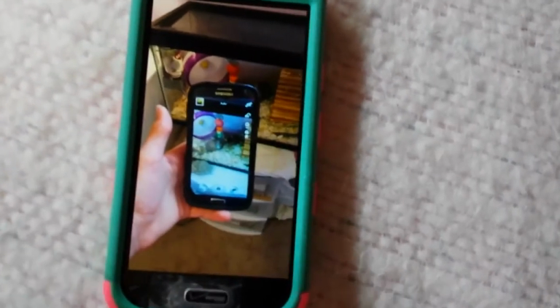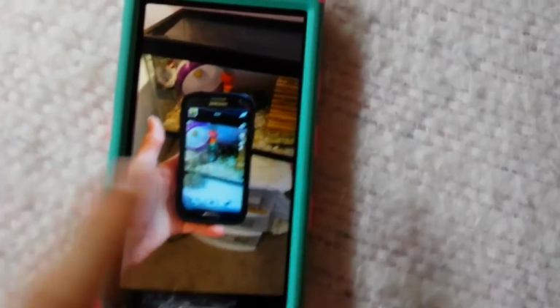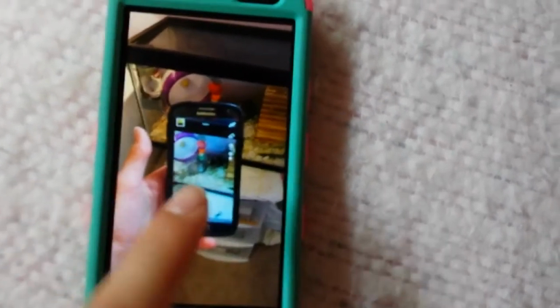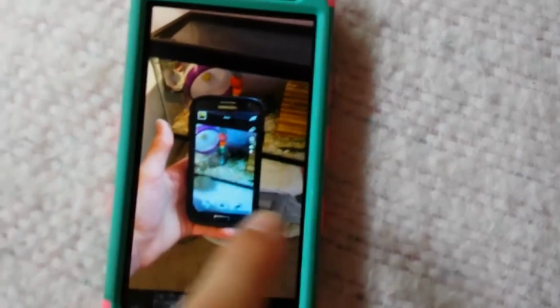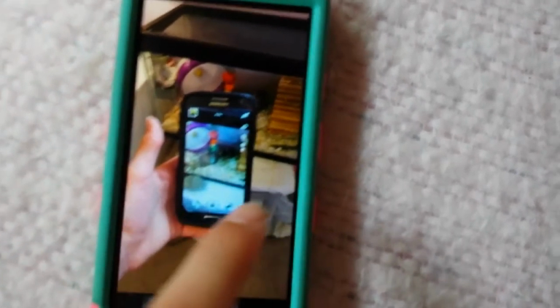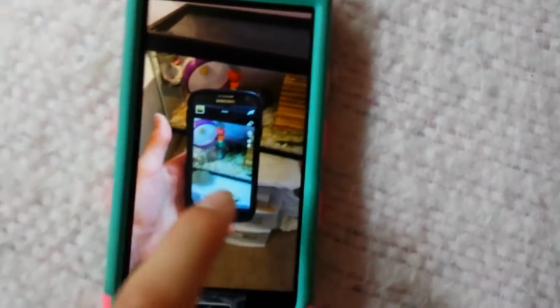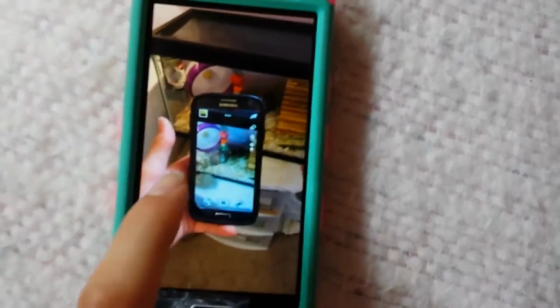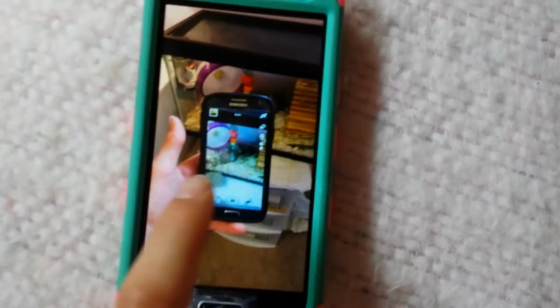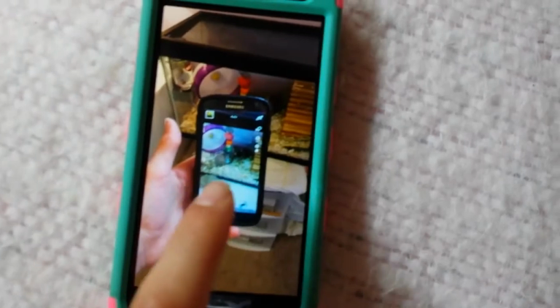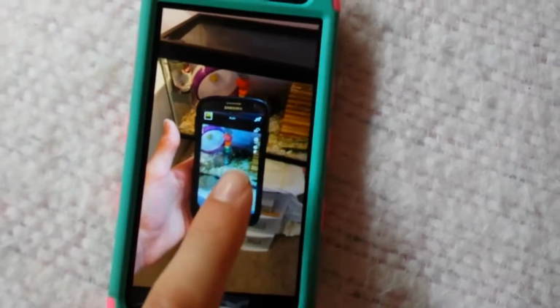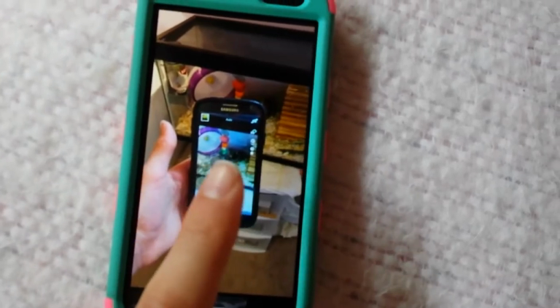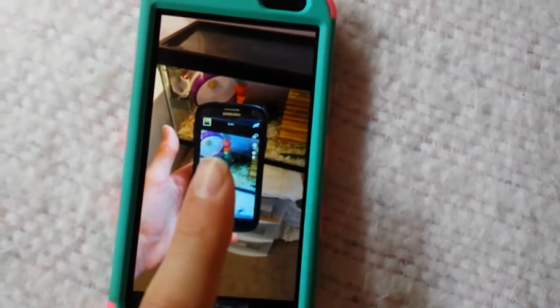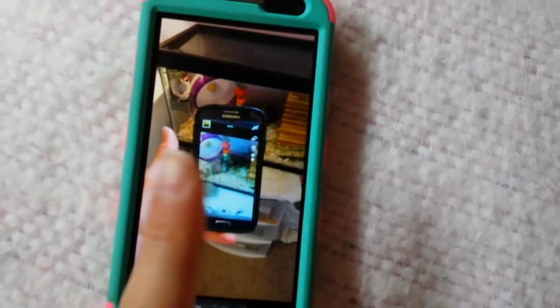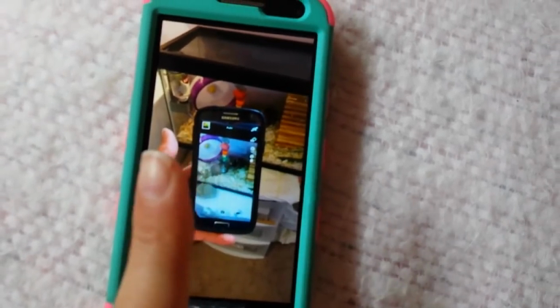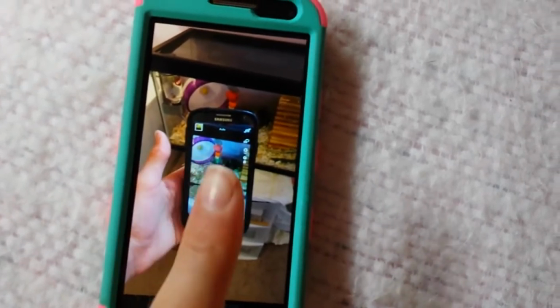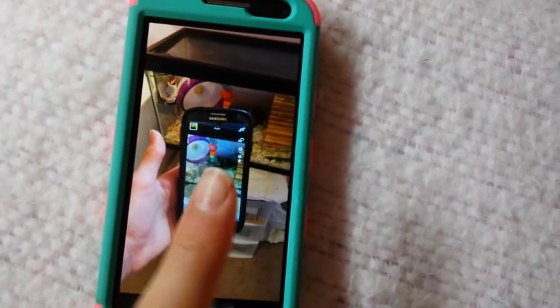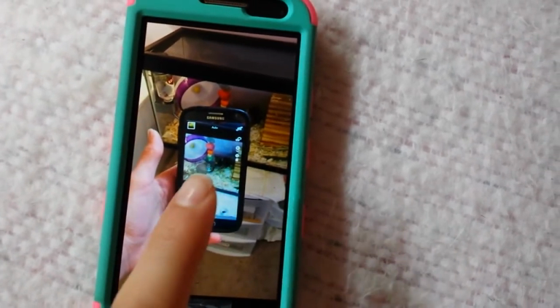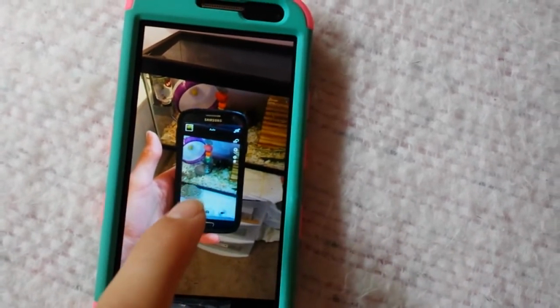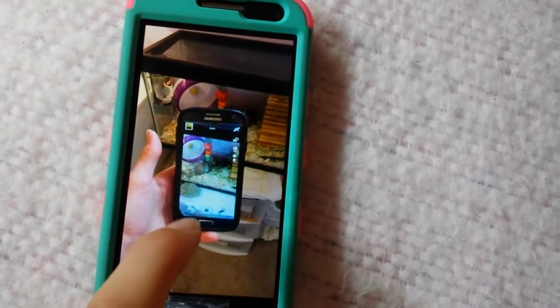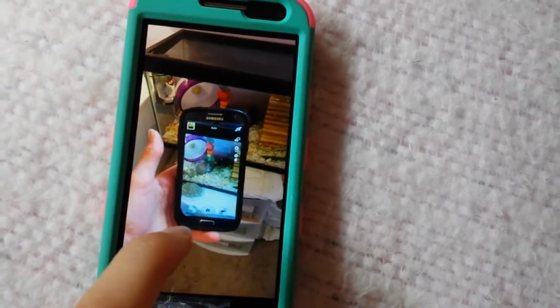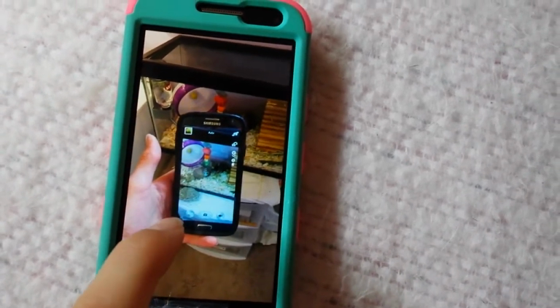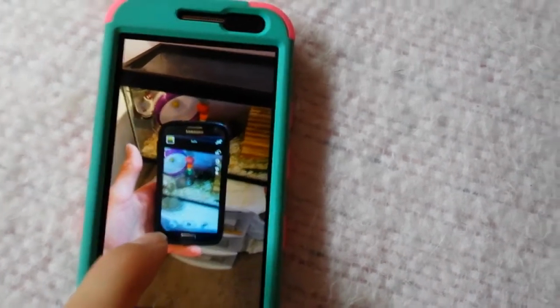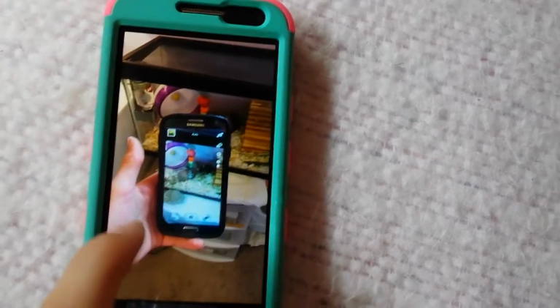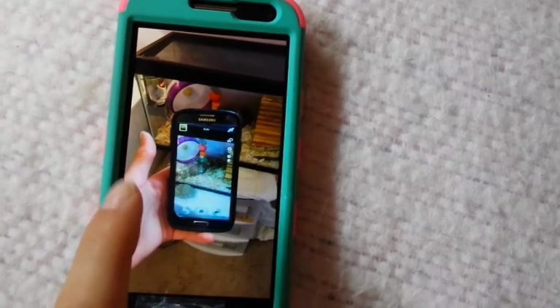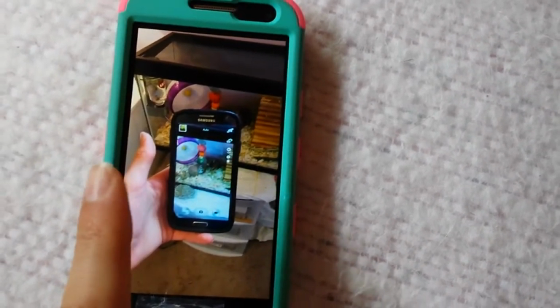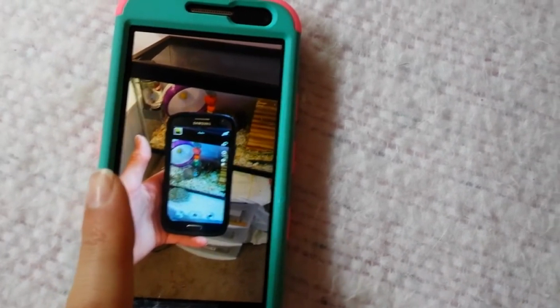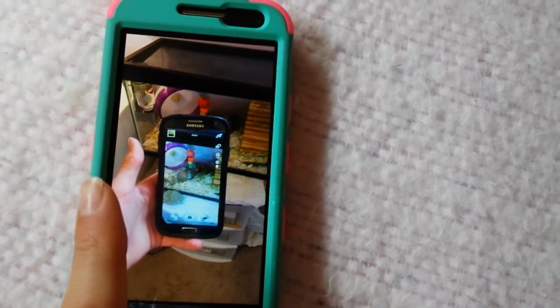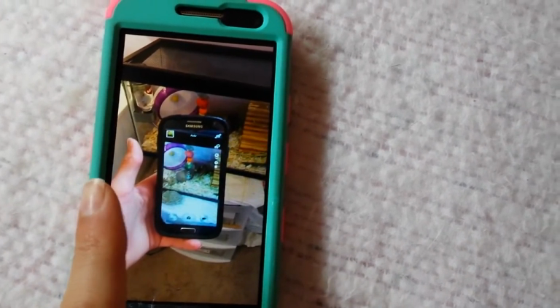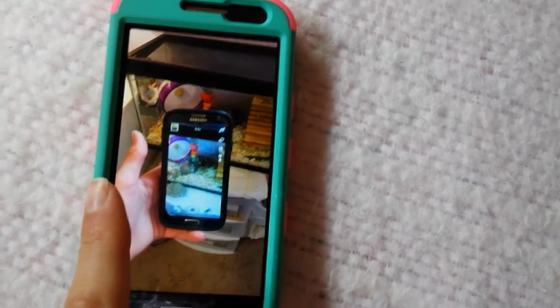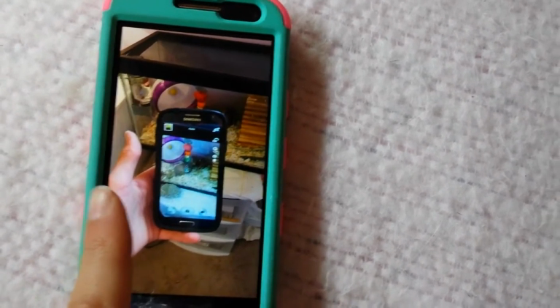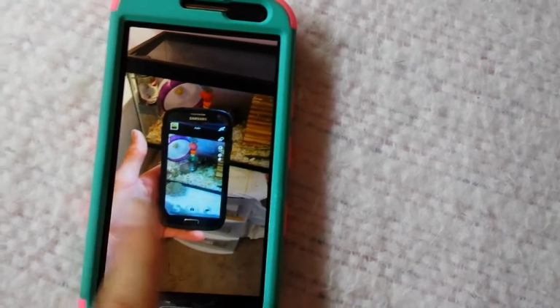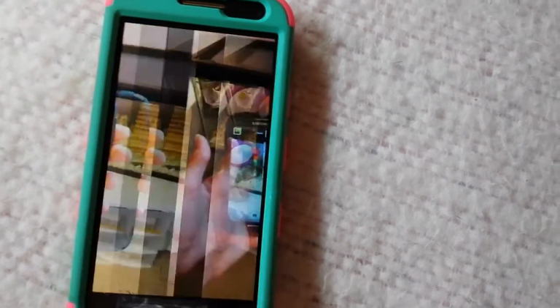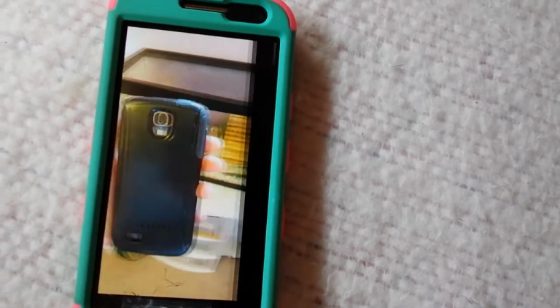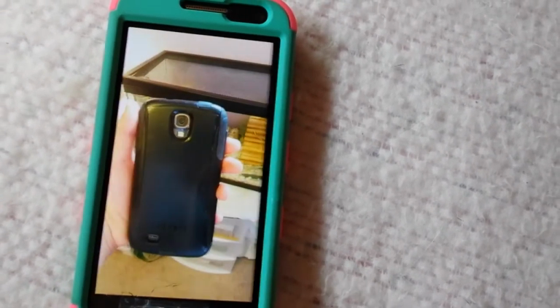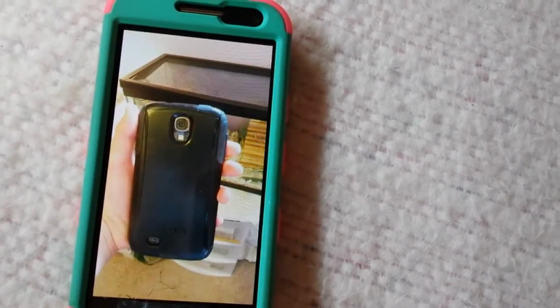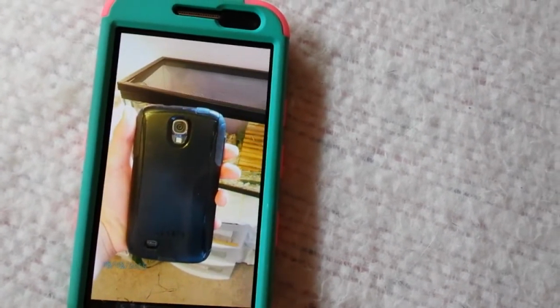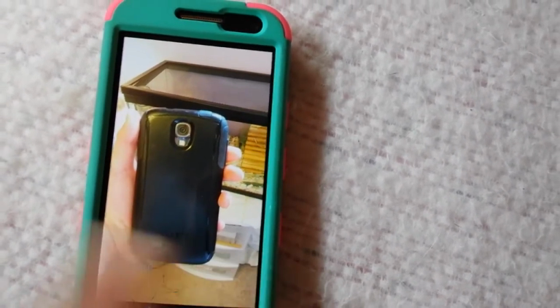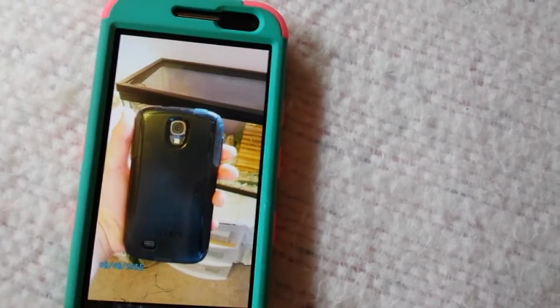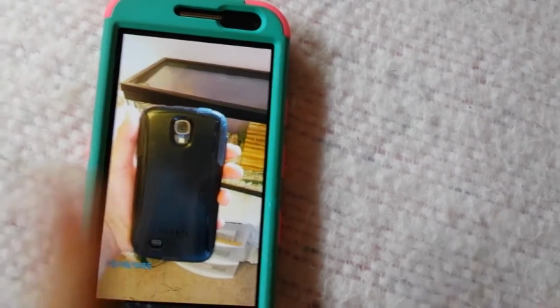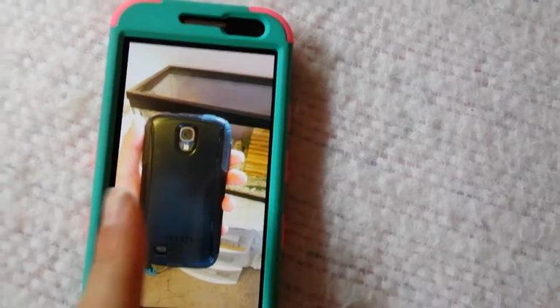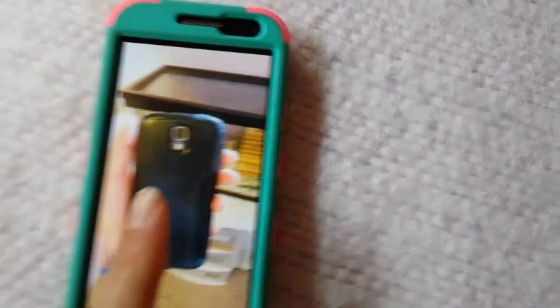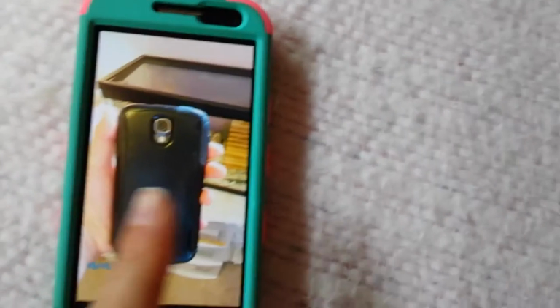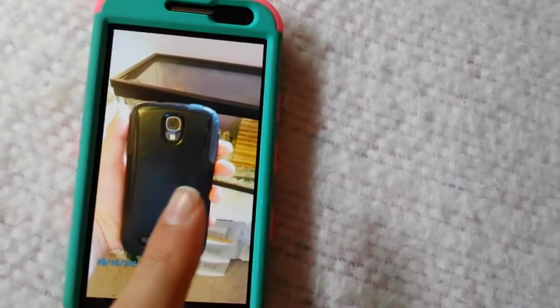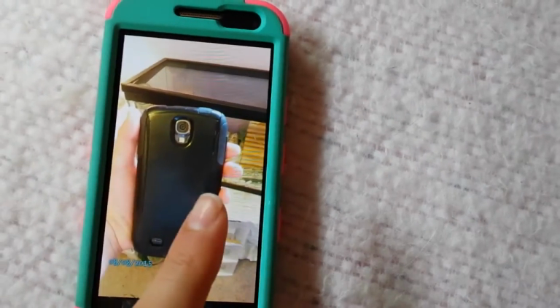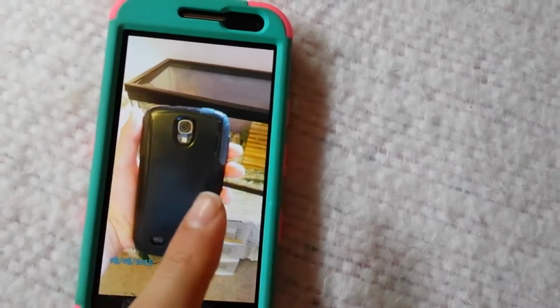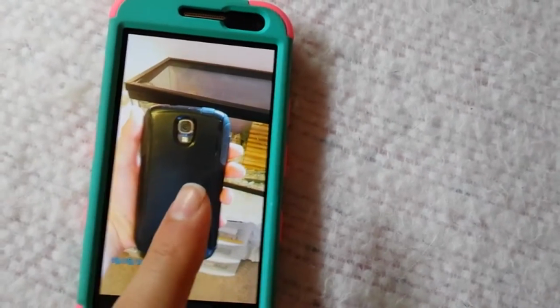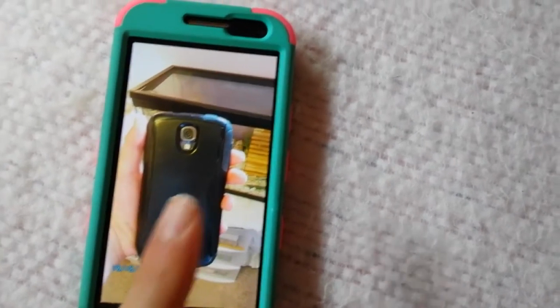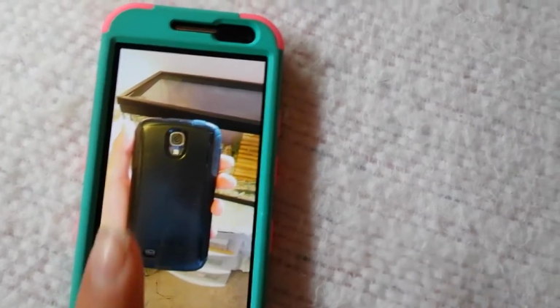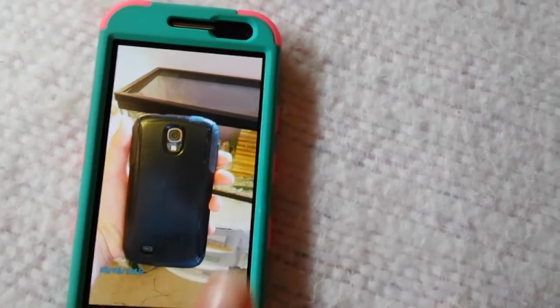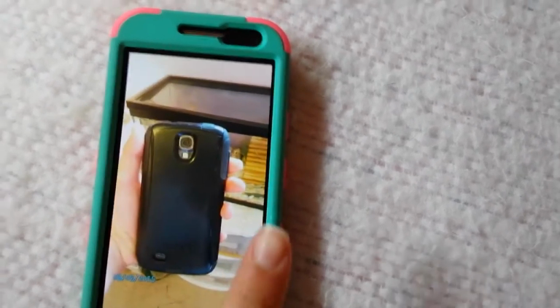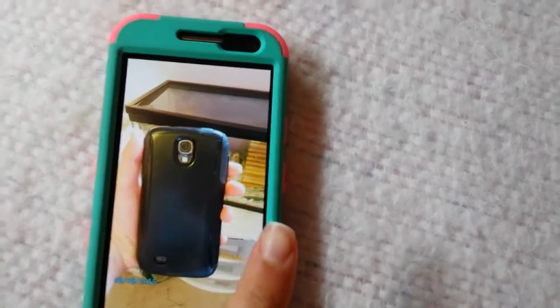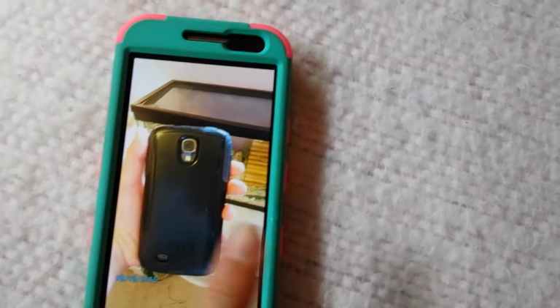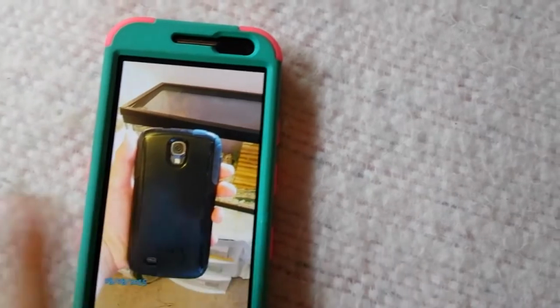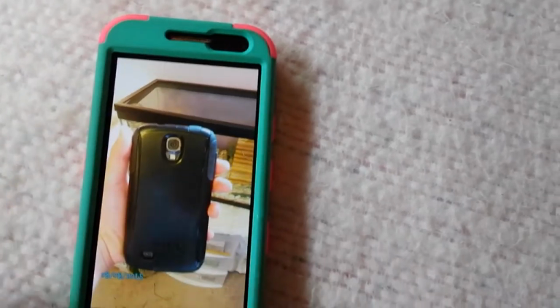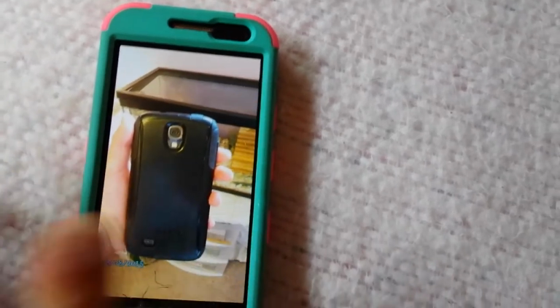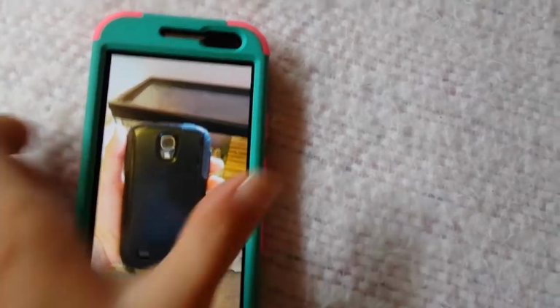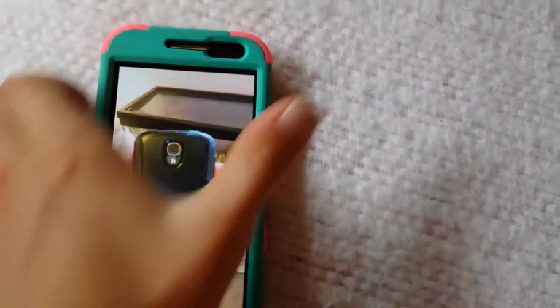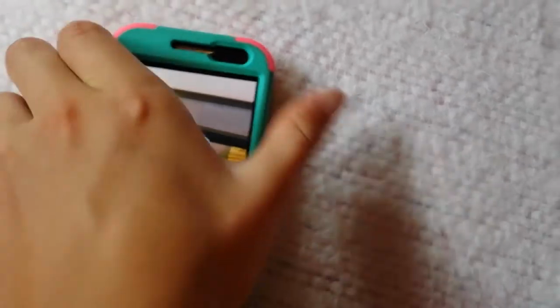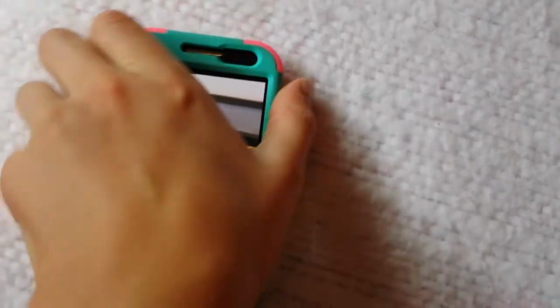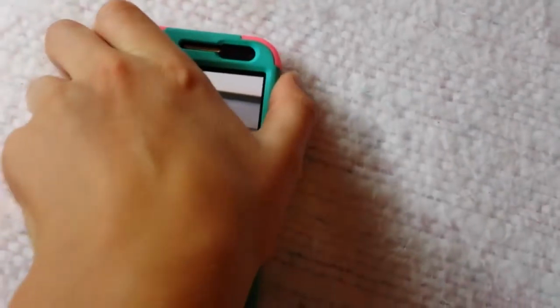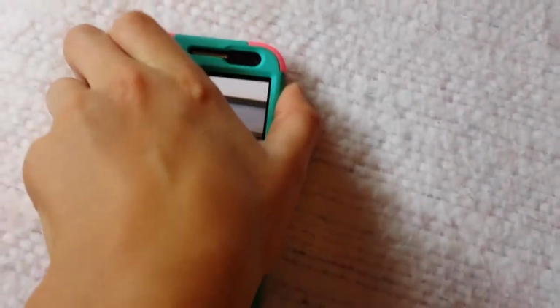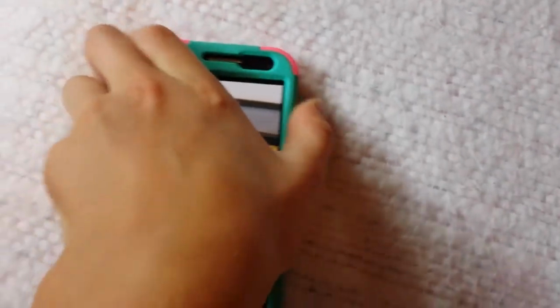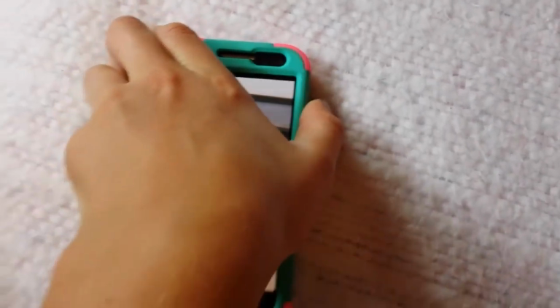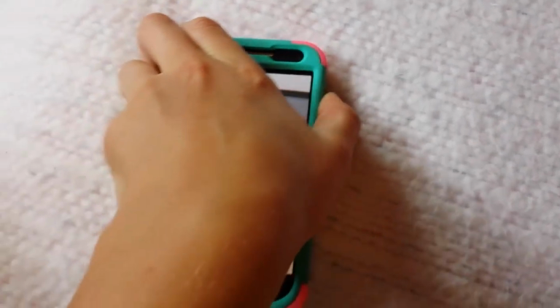This is what the front of the new phone looks like, and this is the back. So that is that.